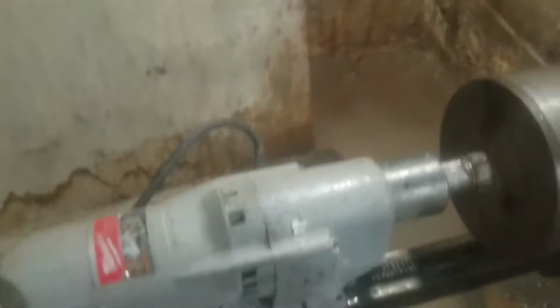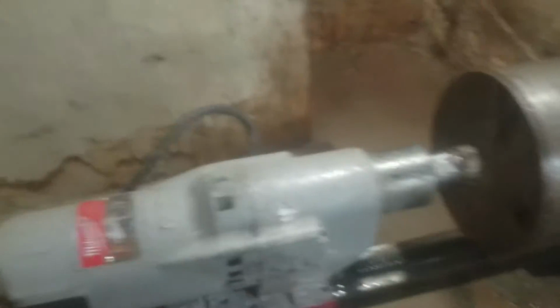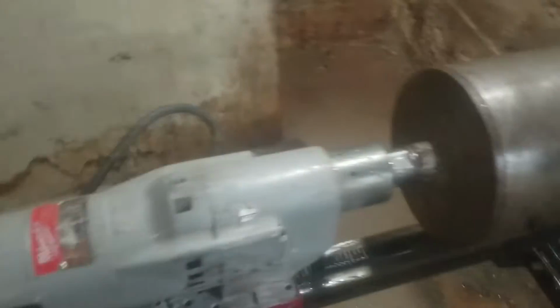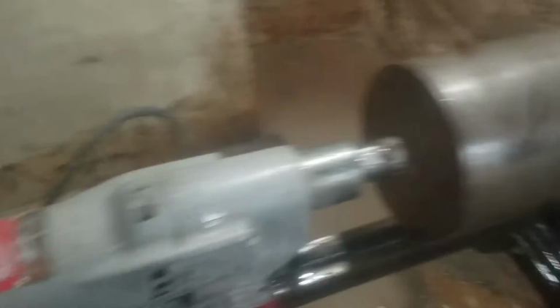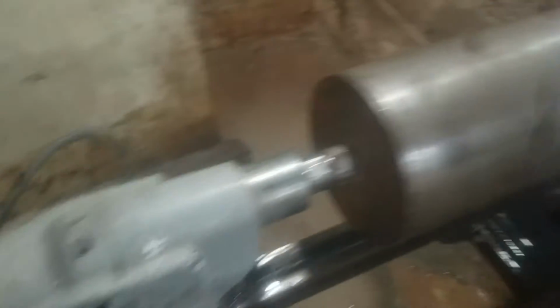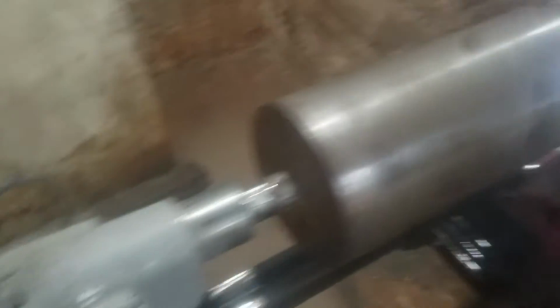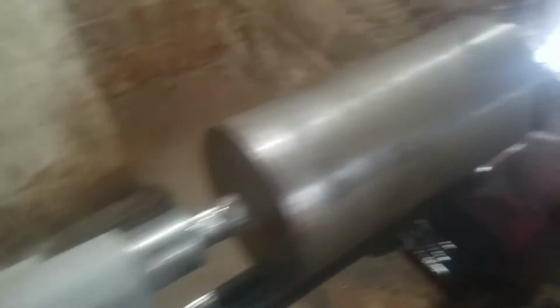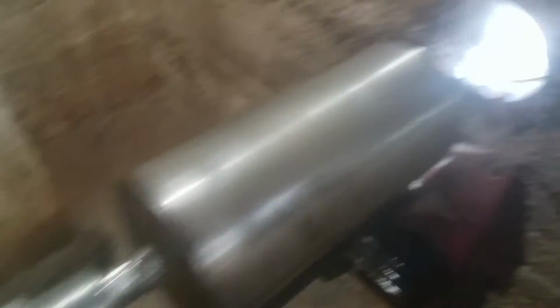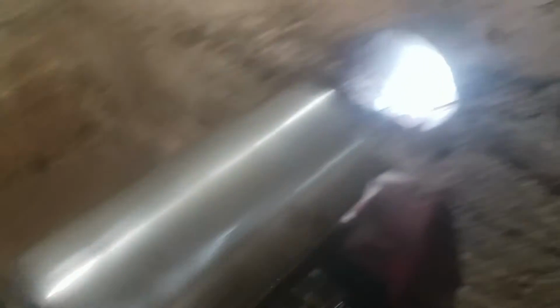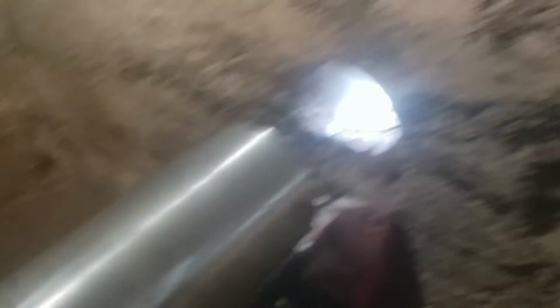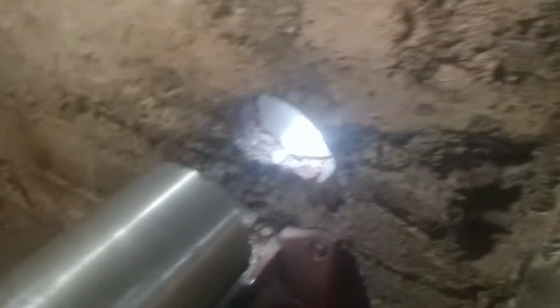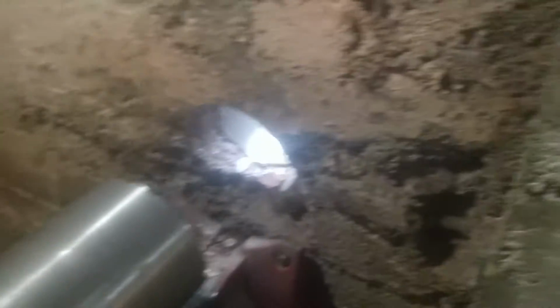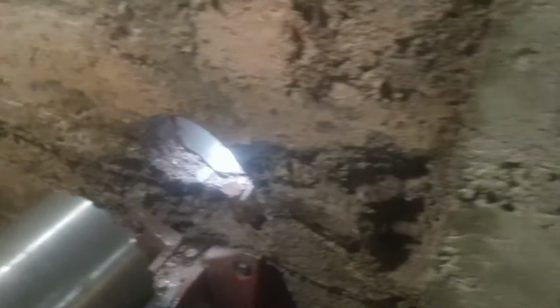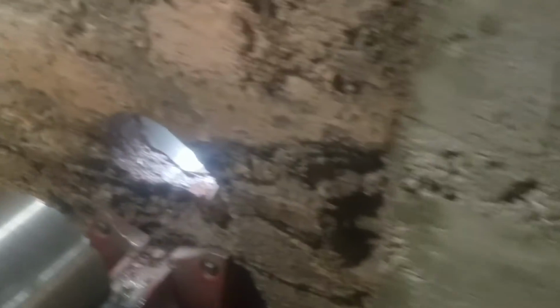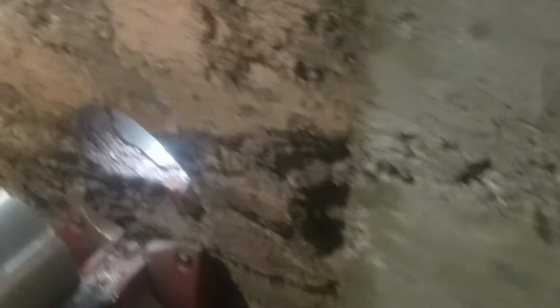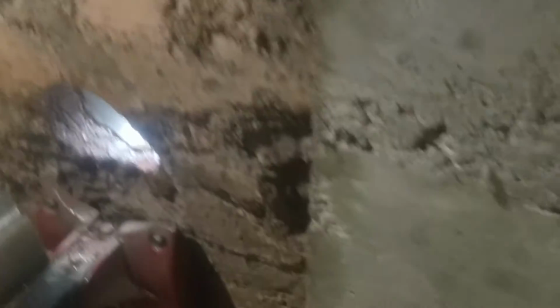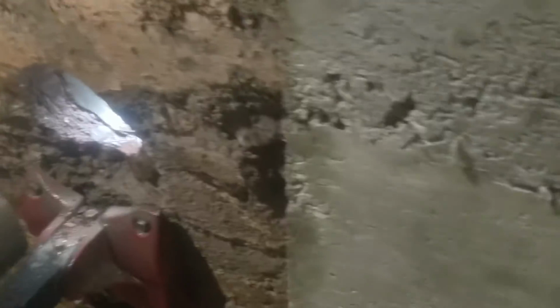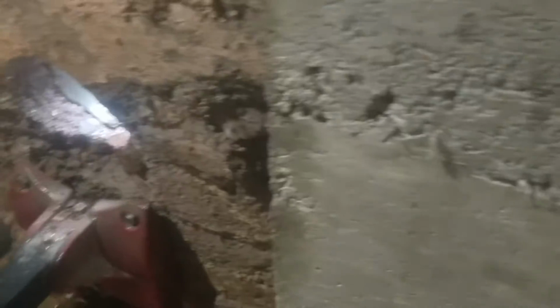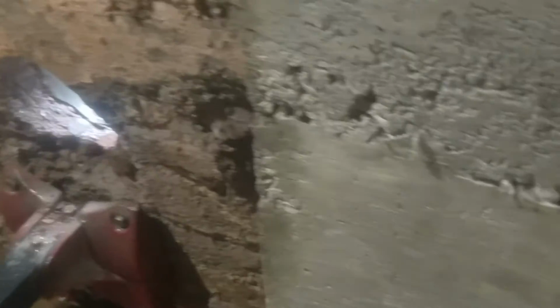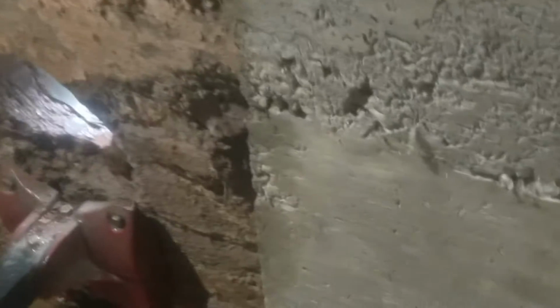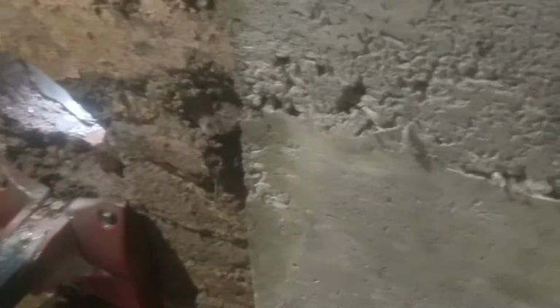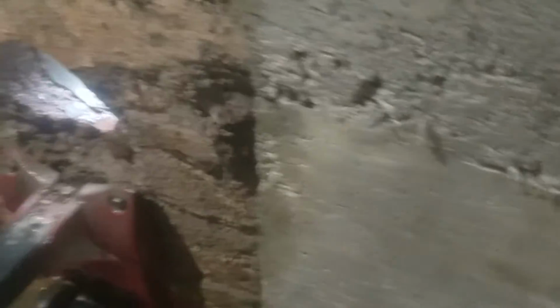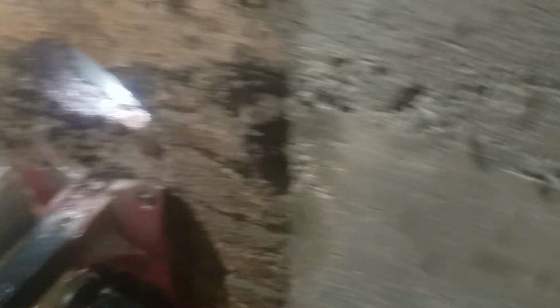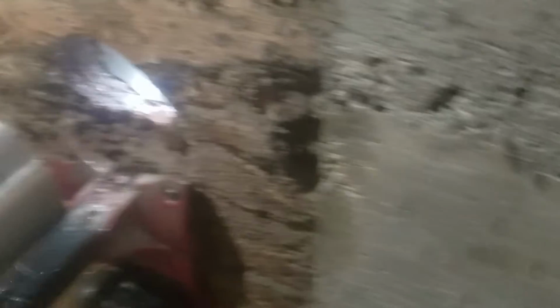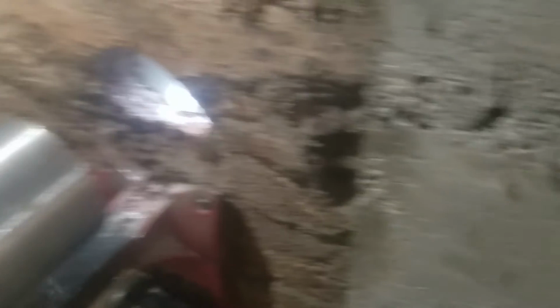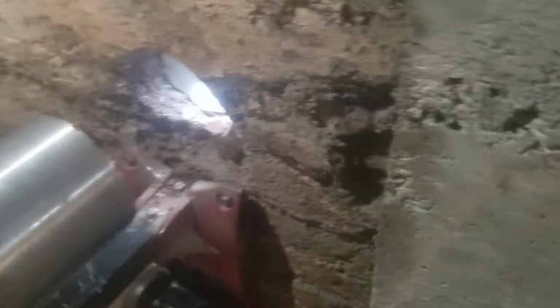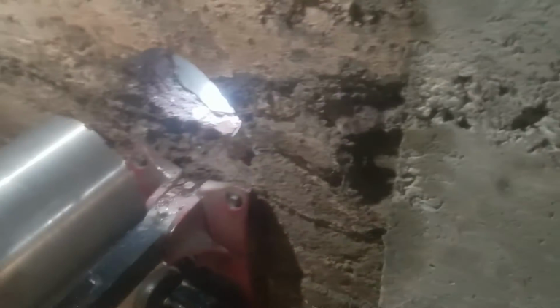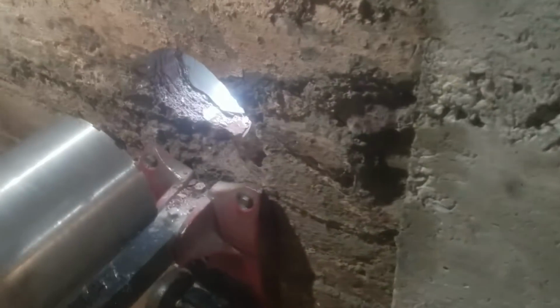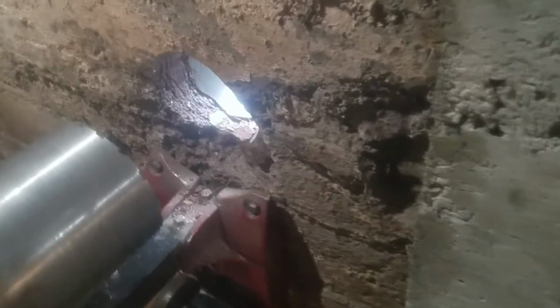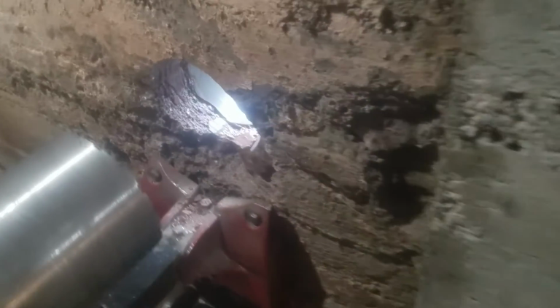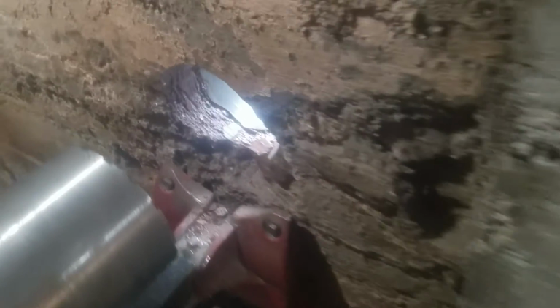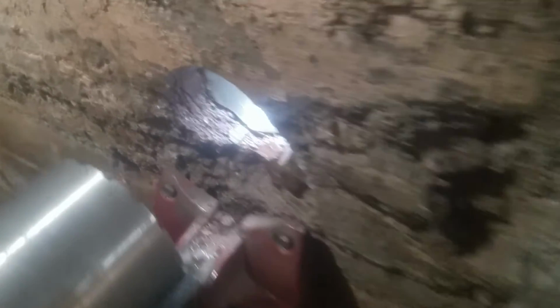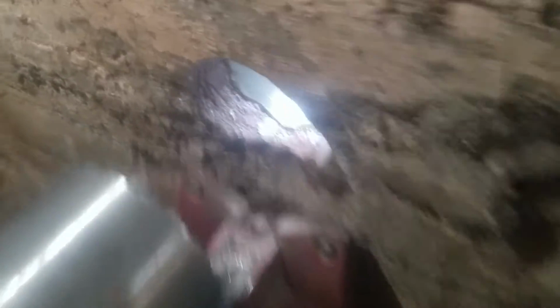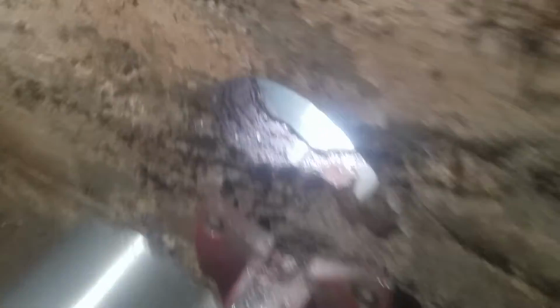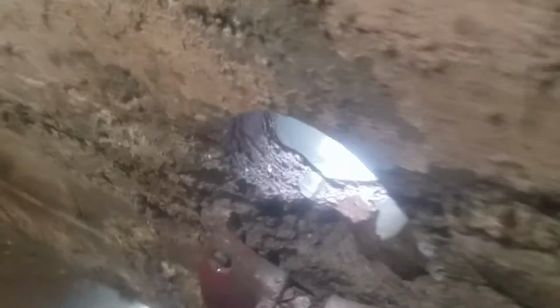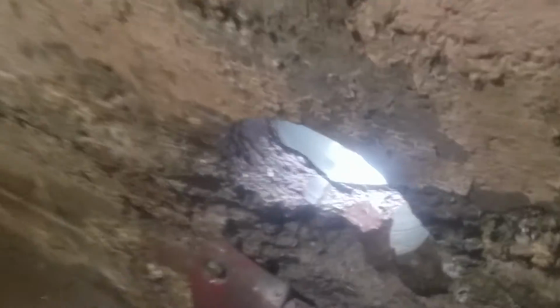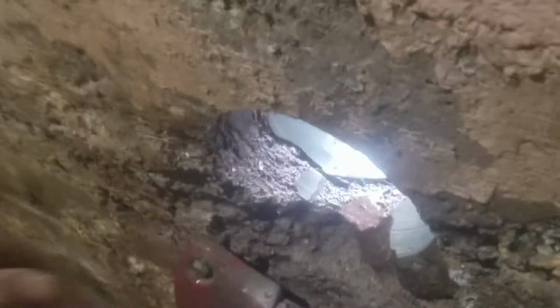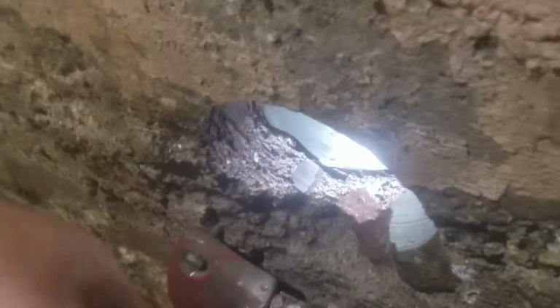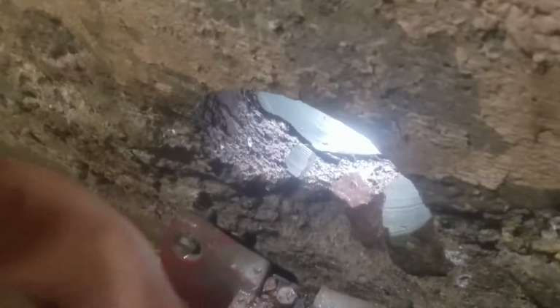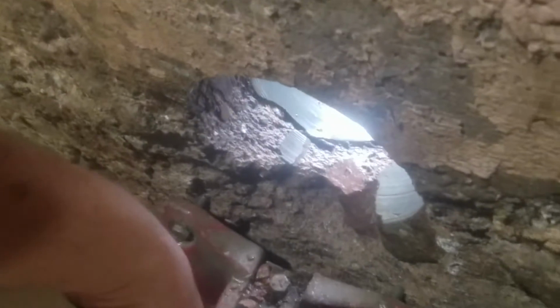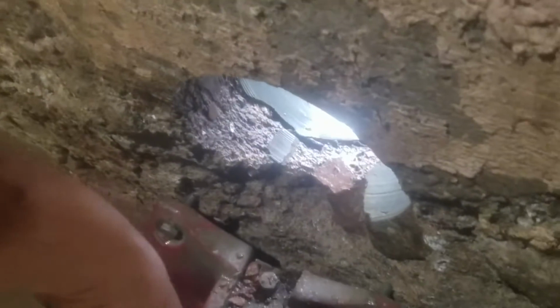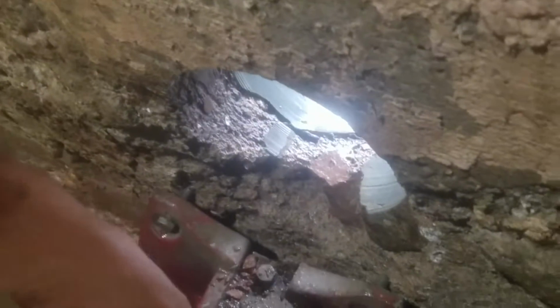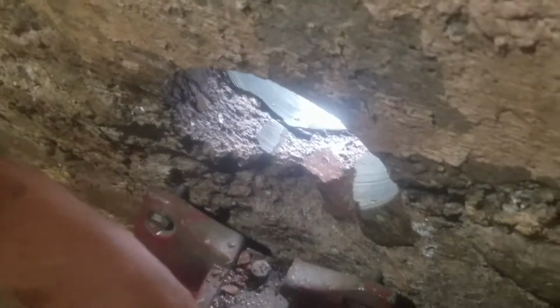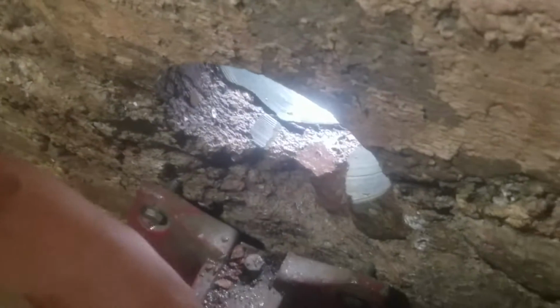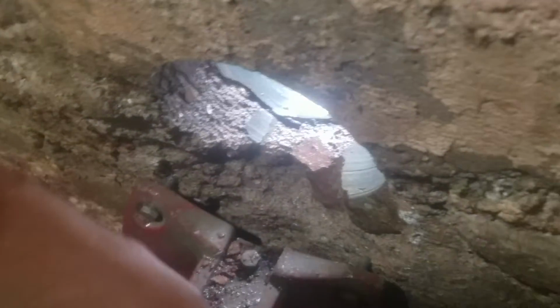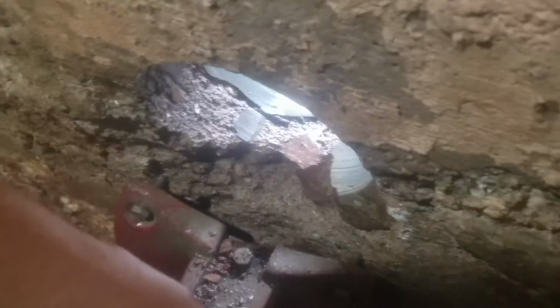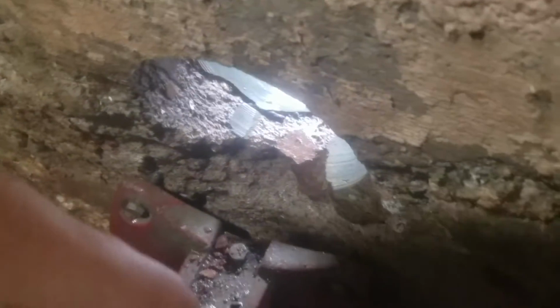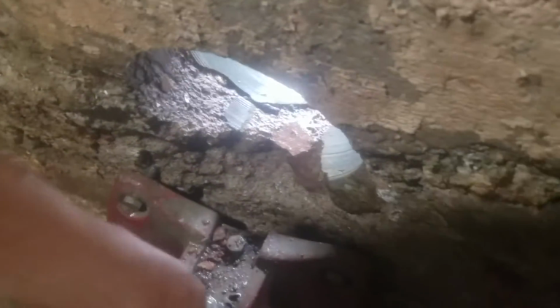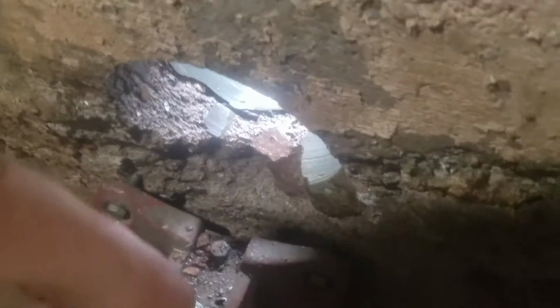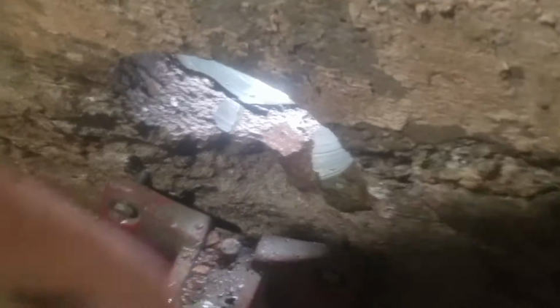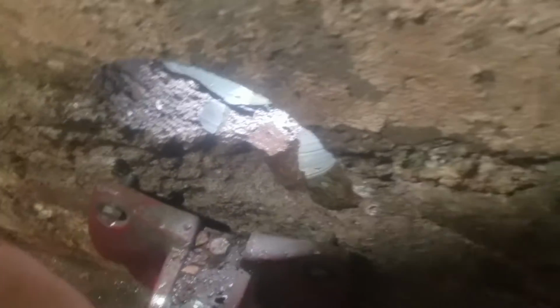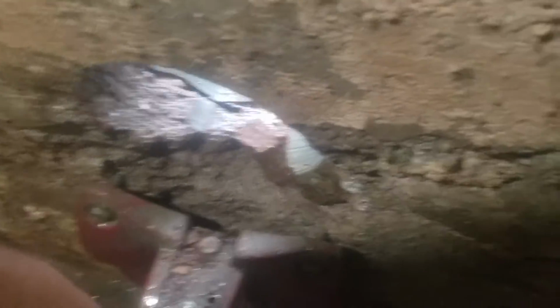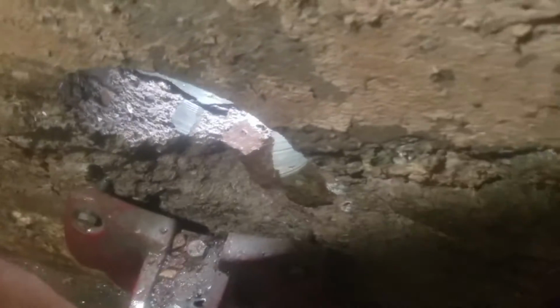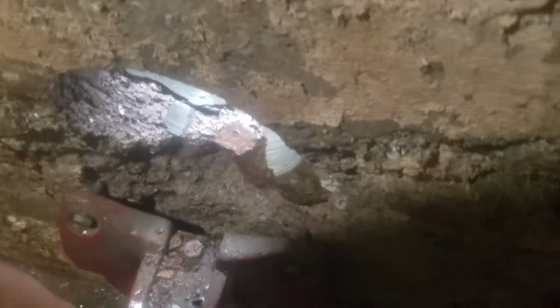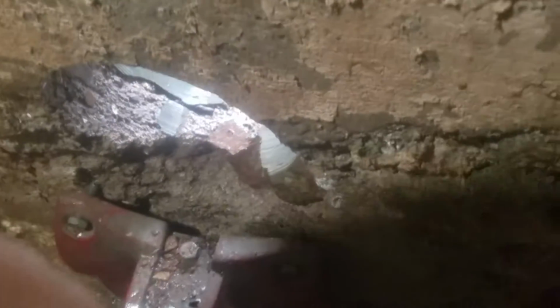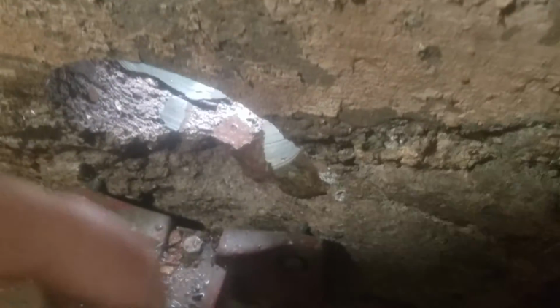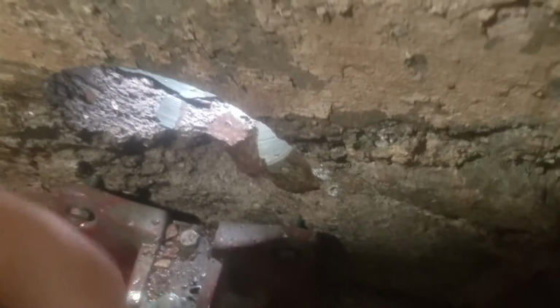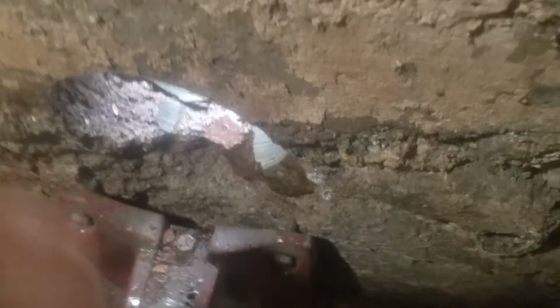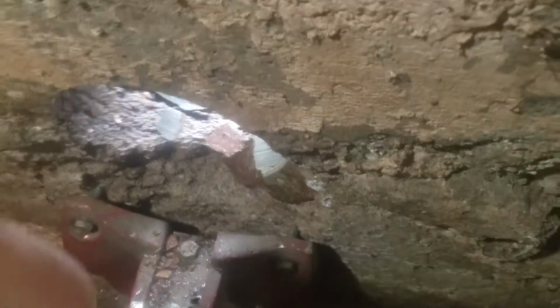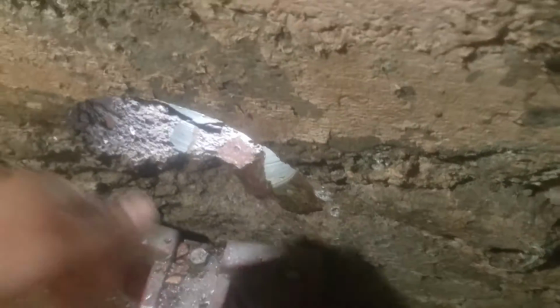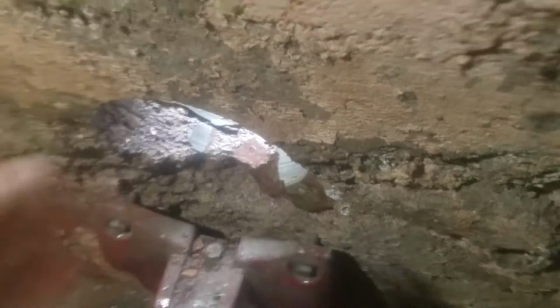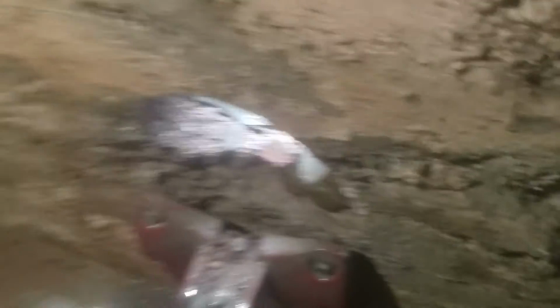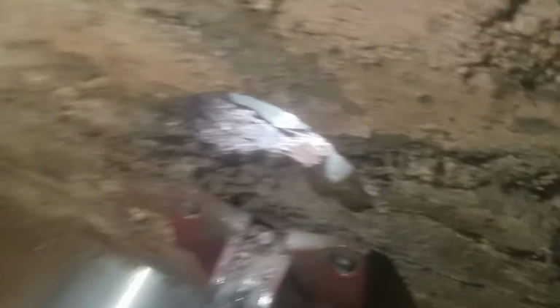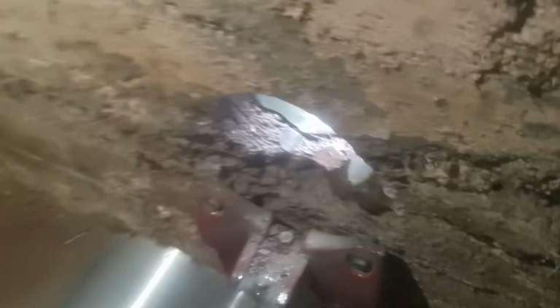I got the water shut off now. I got the power unplugged. There's a big core in there. I don't know how to get that out of there, so I'll knock that out.